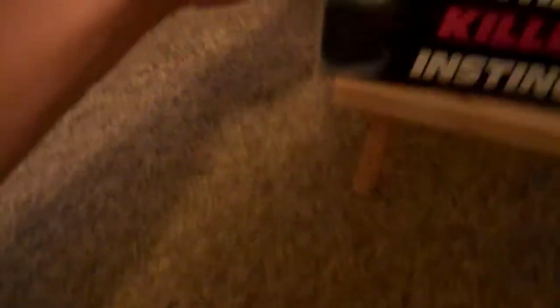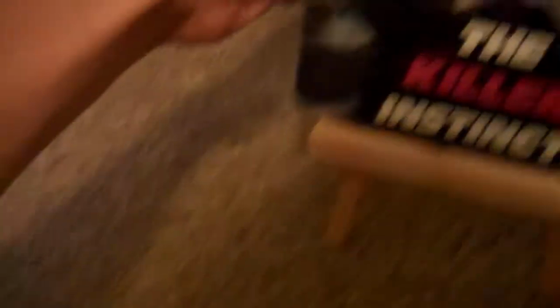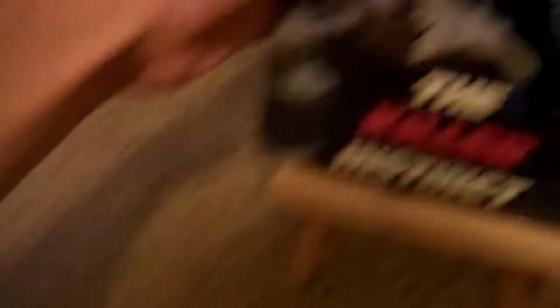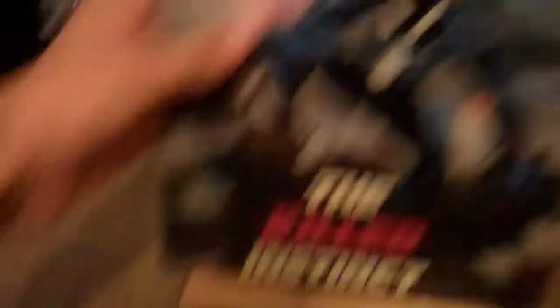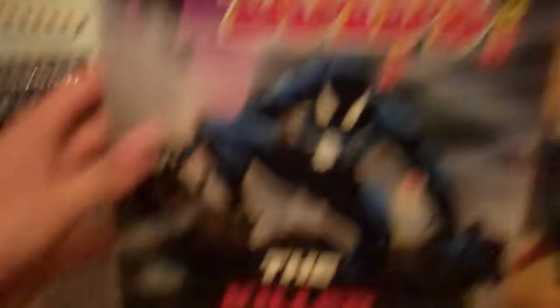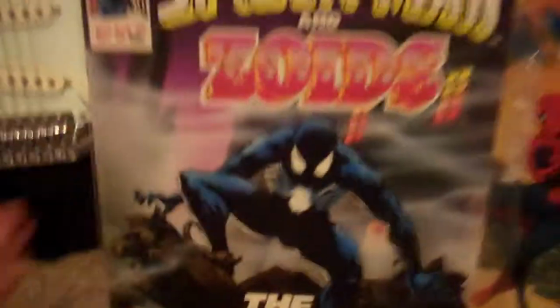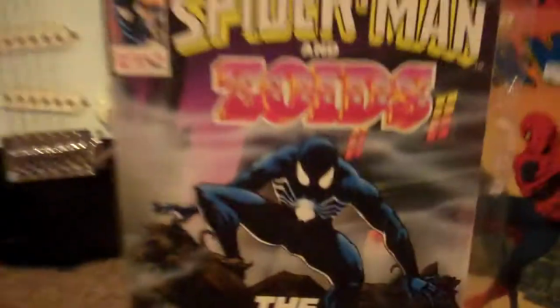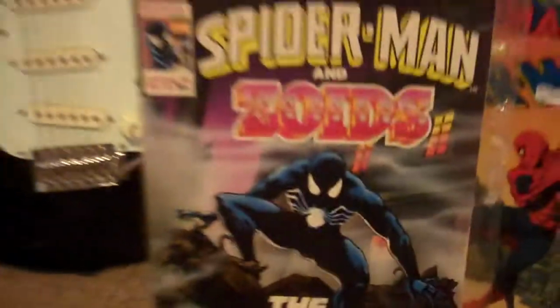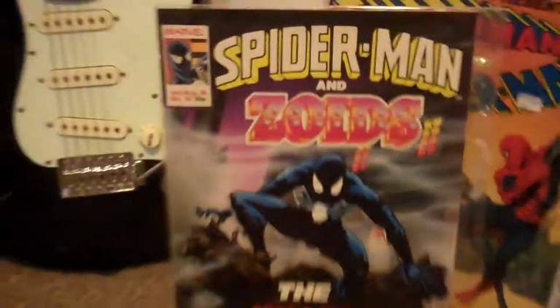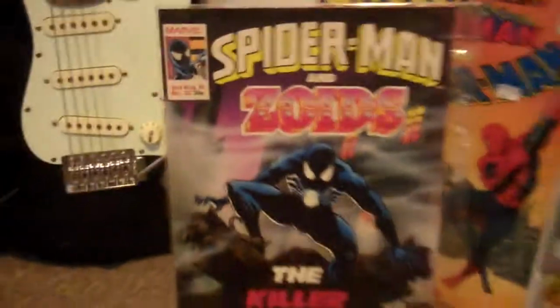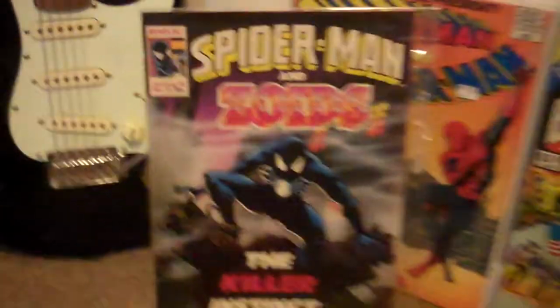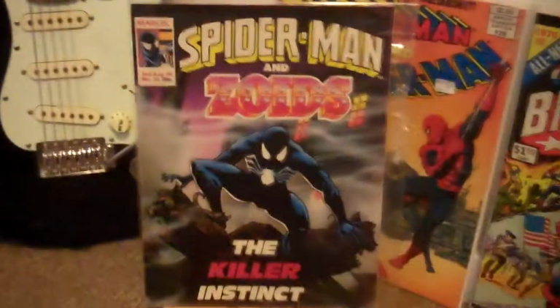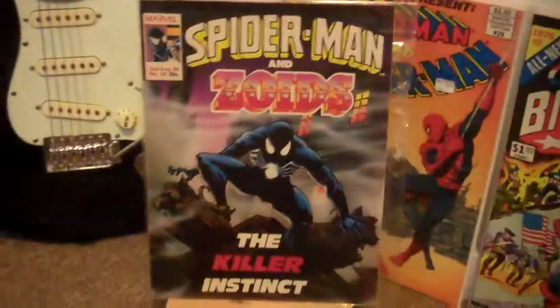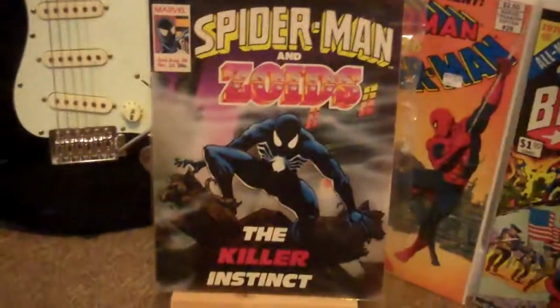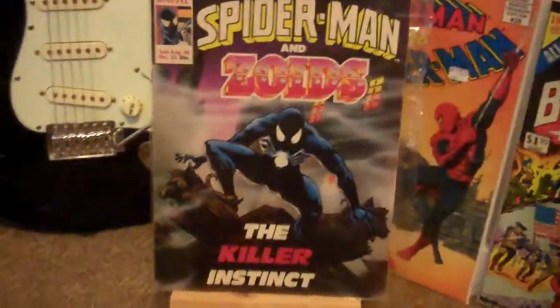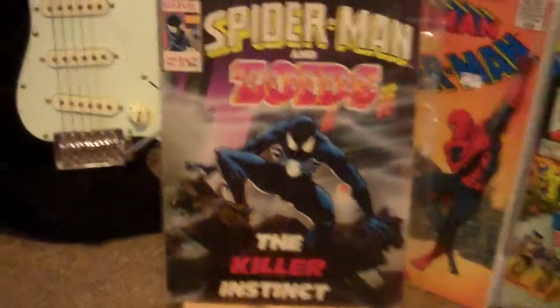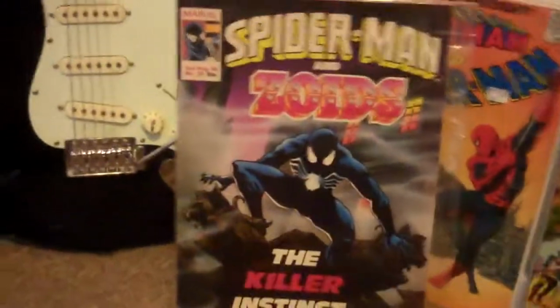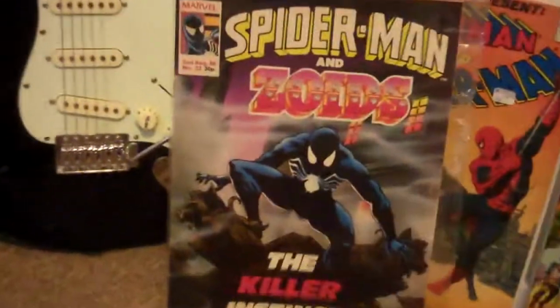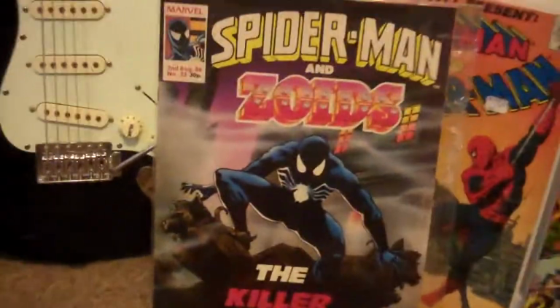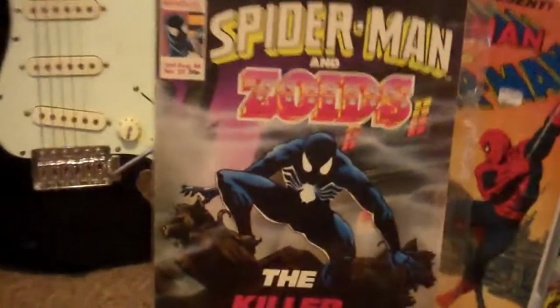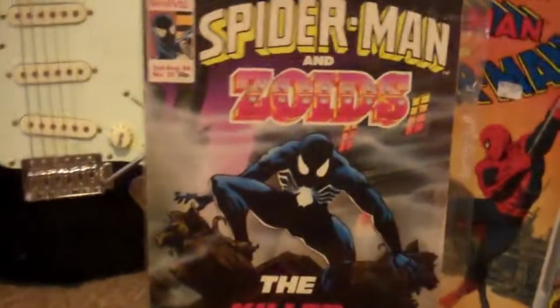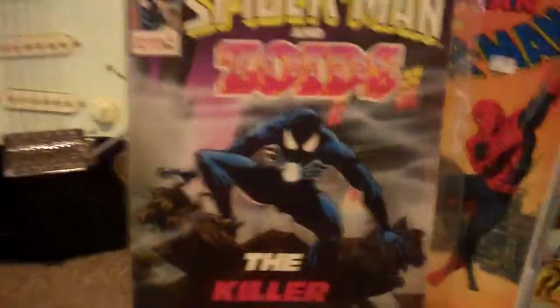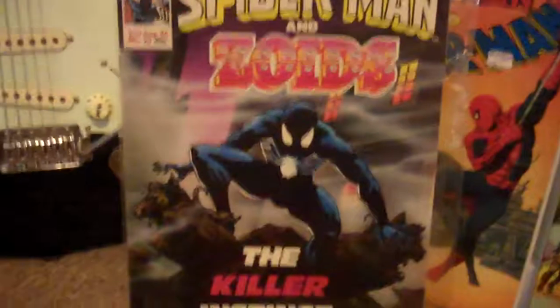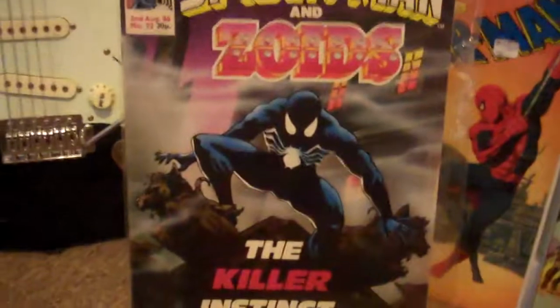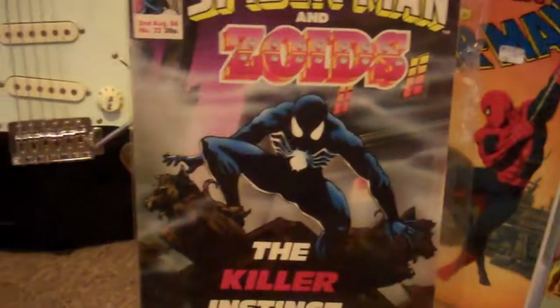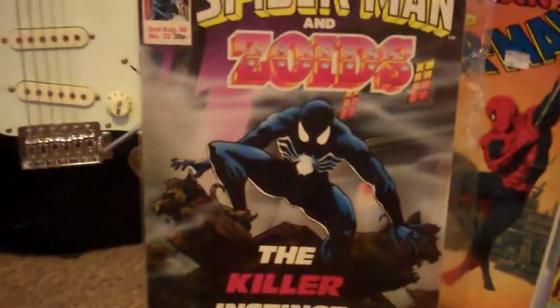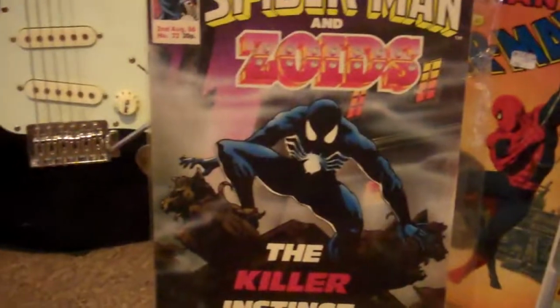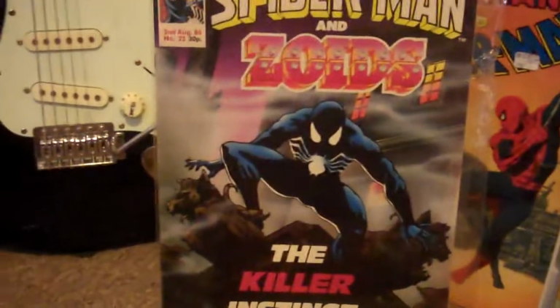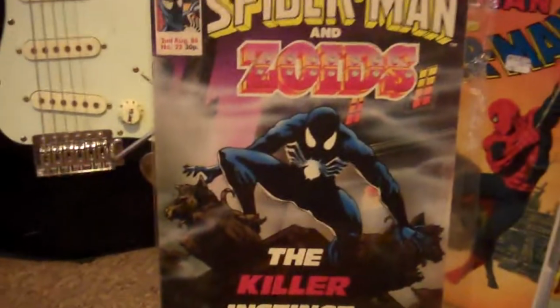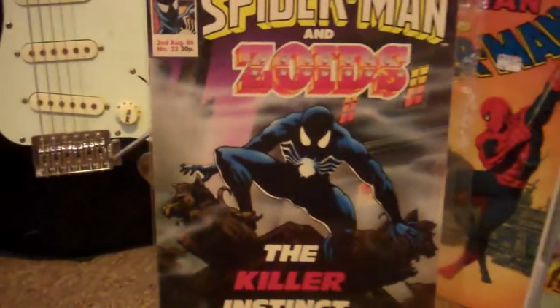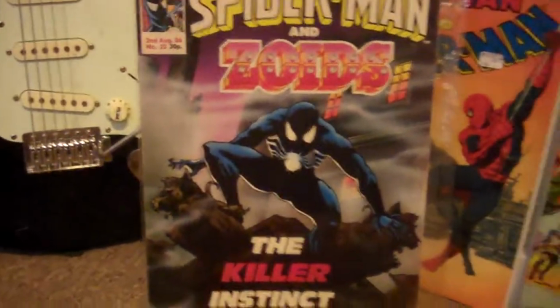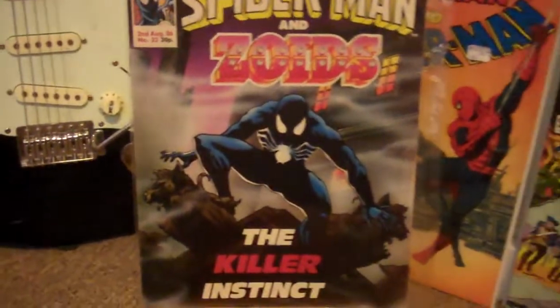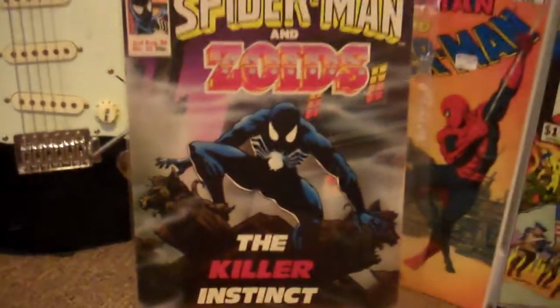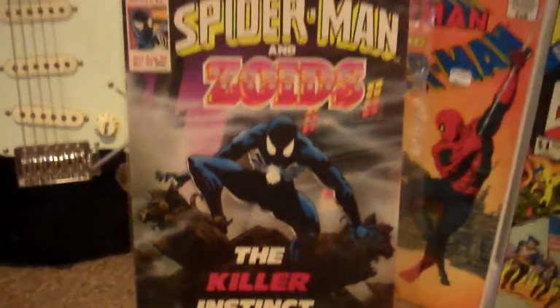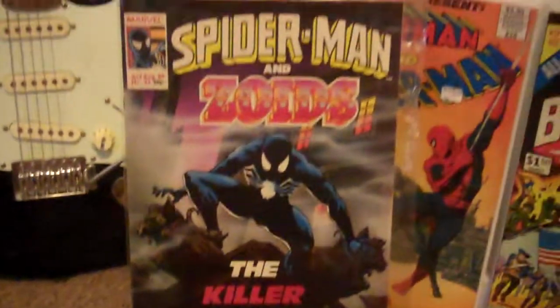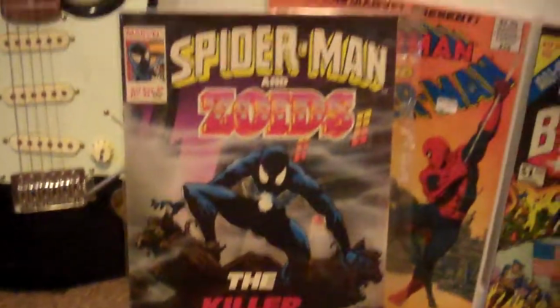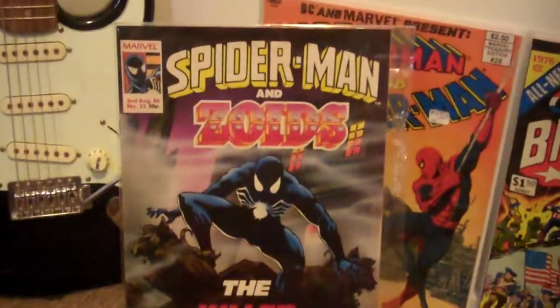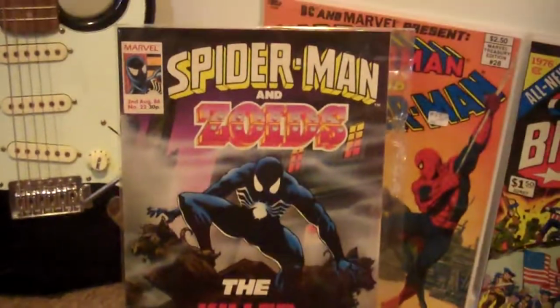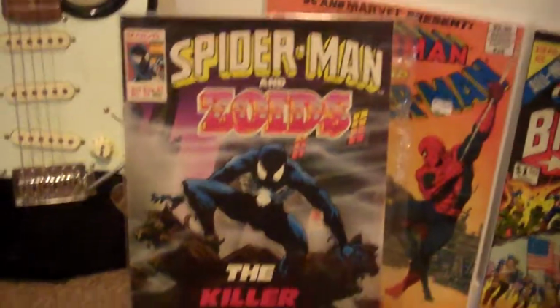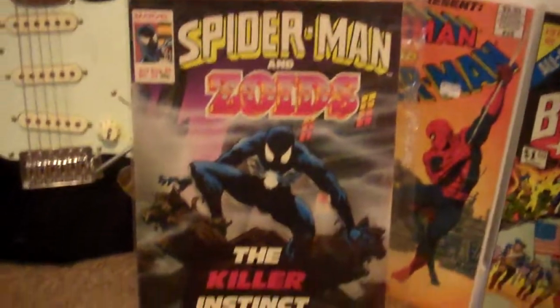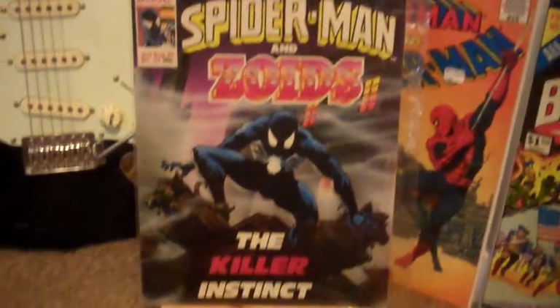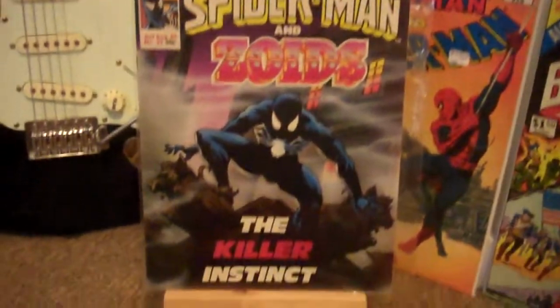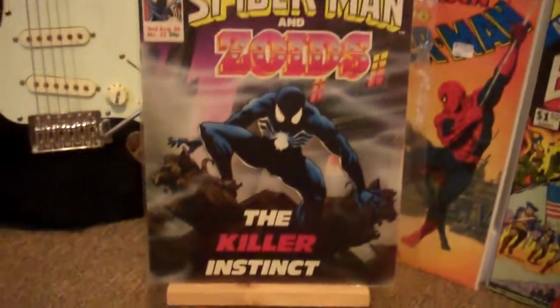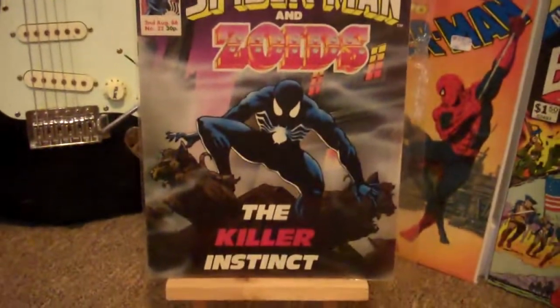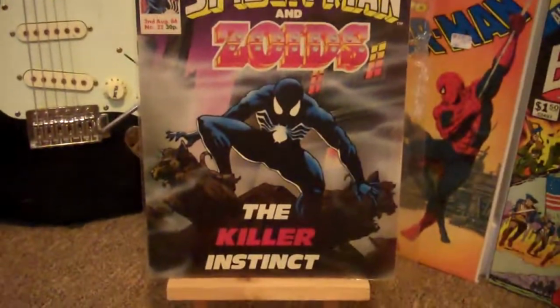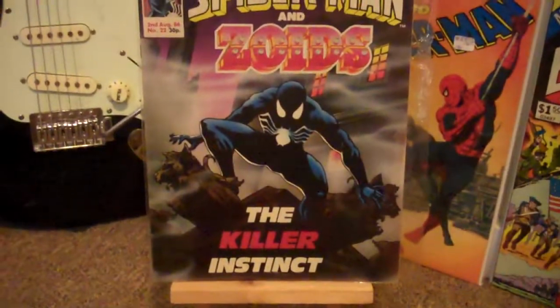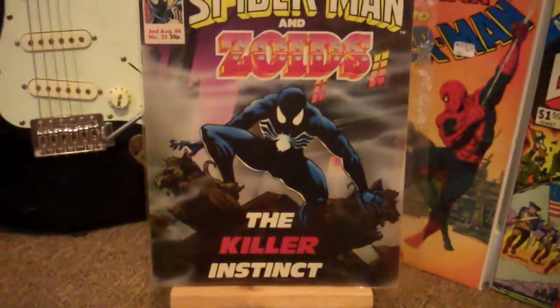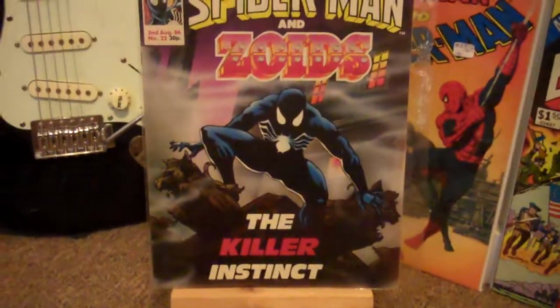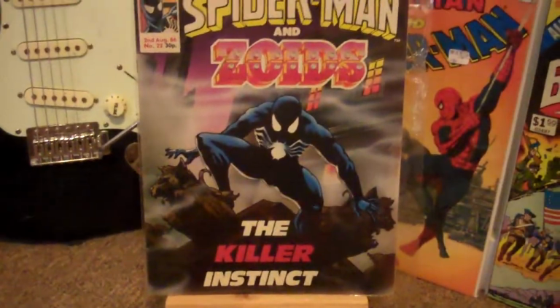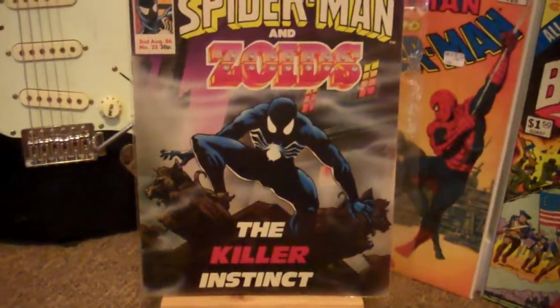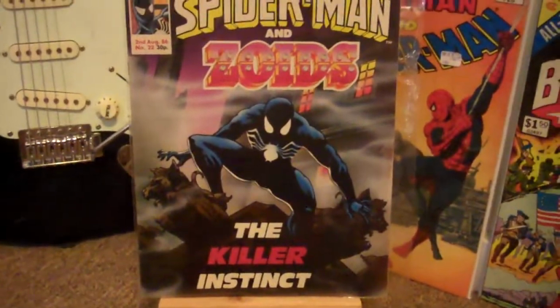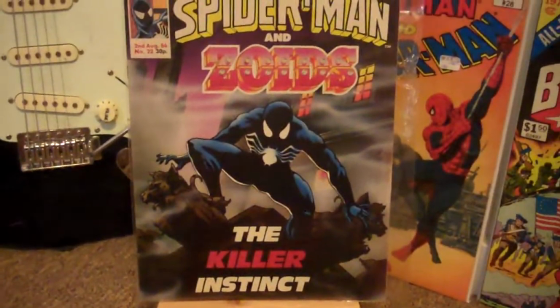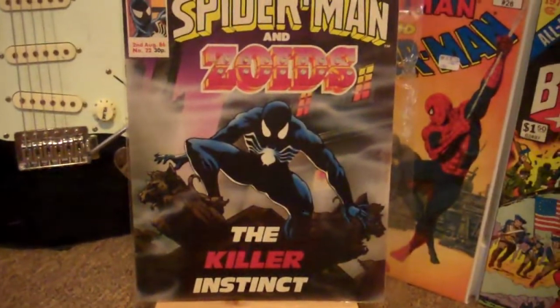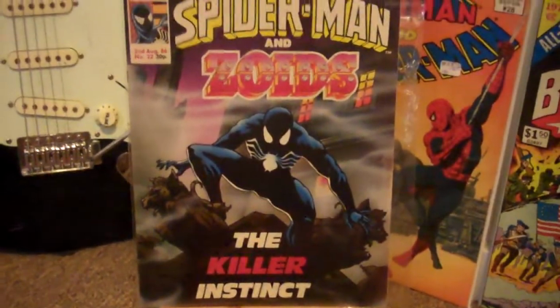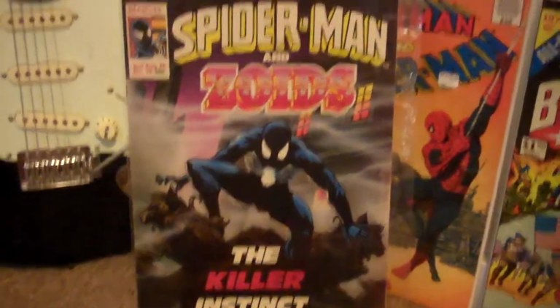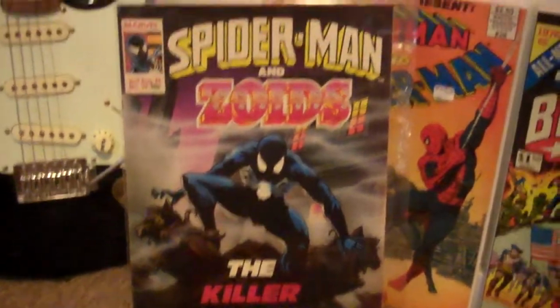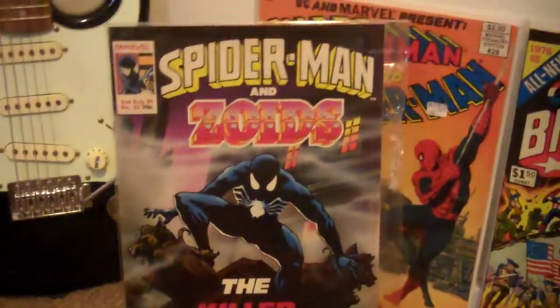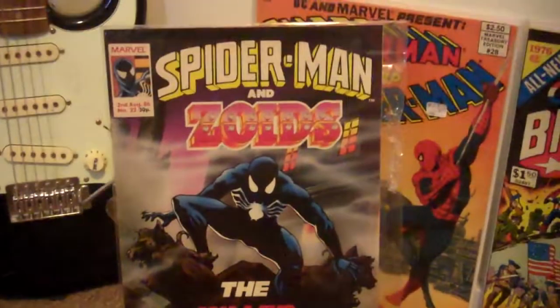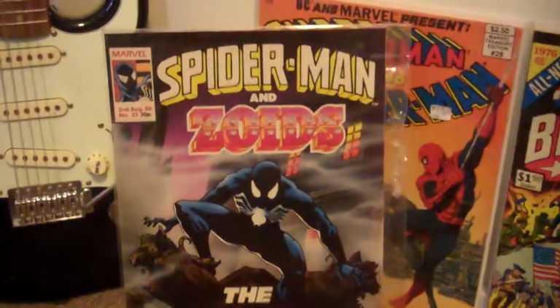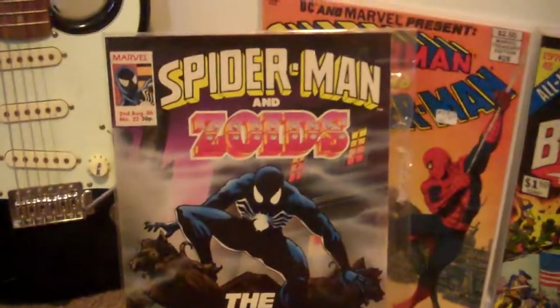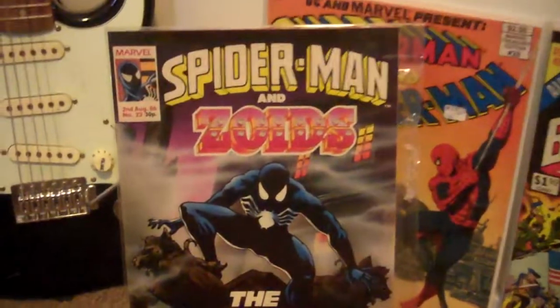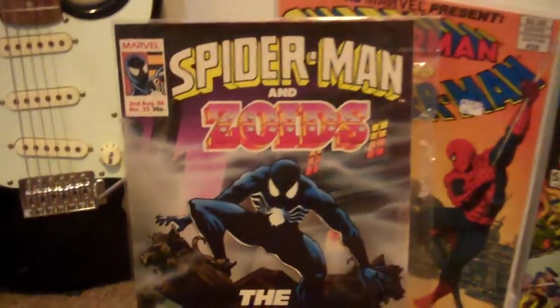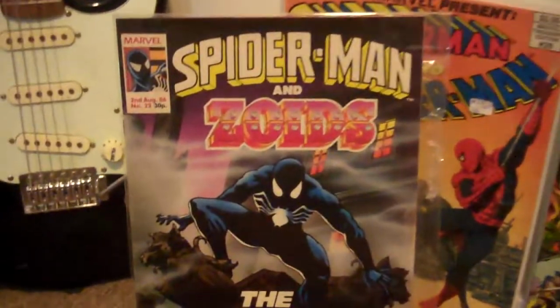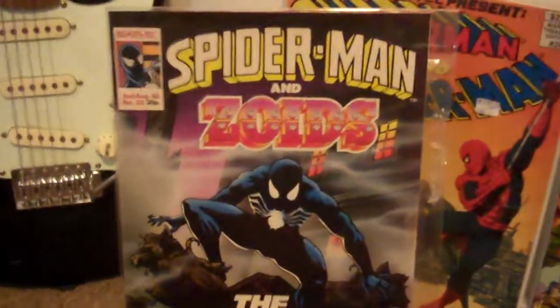Next up, we have another Spider-Man and Zoids. This is number 22, and this is the UK Web of Spider-Man number 1.